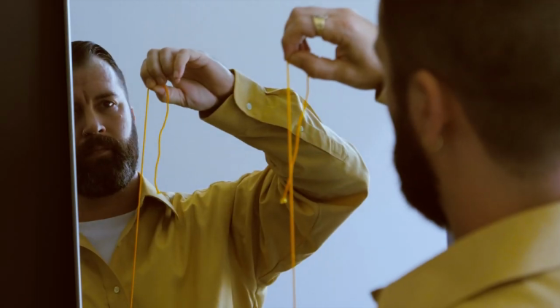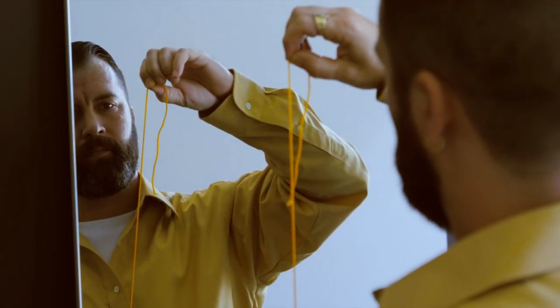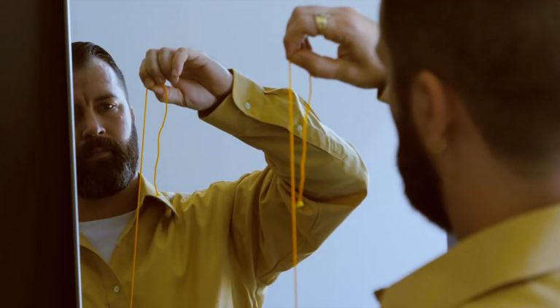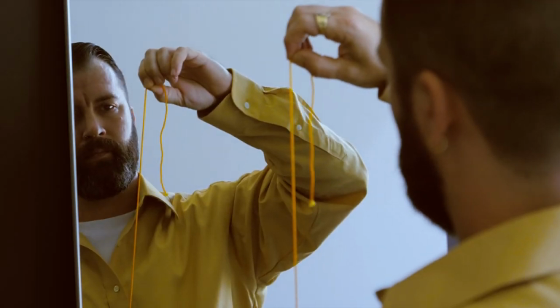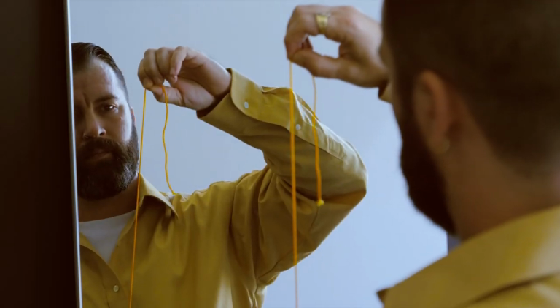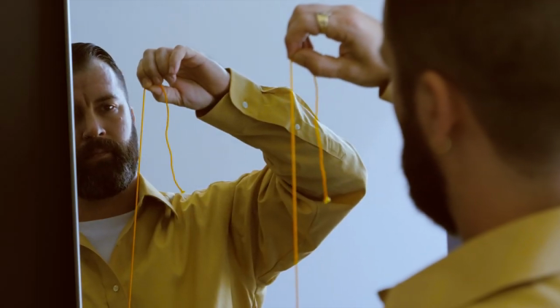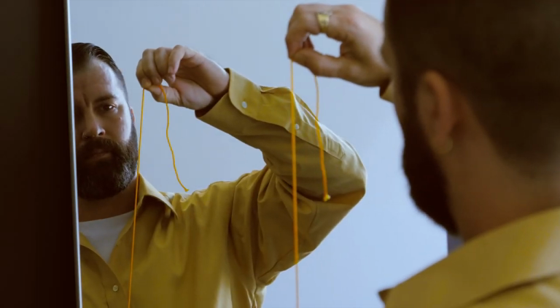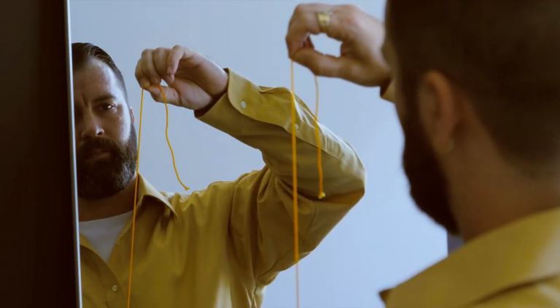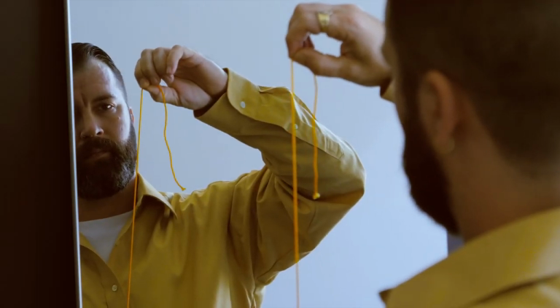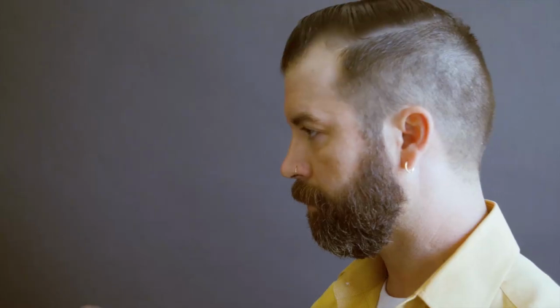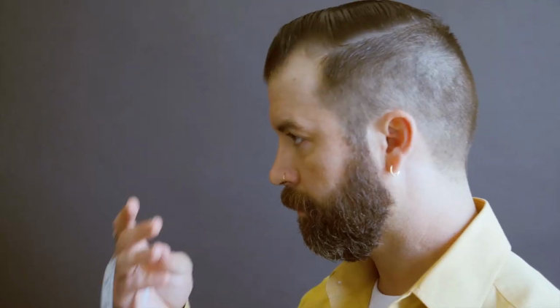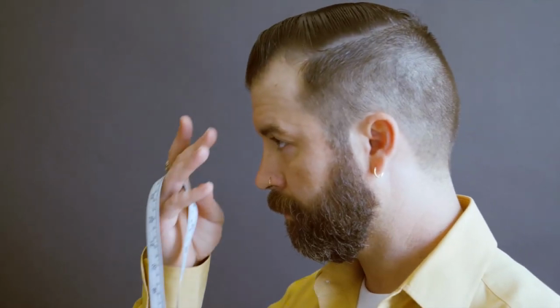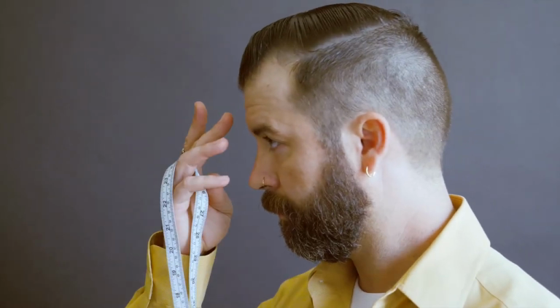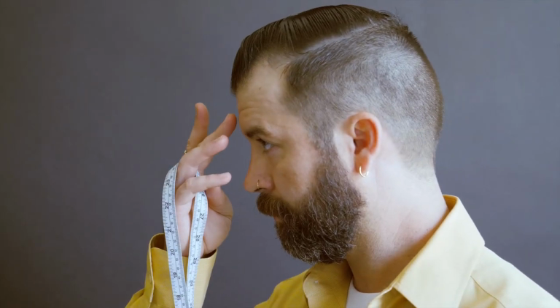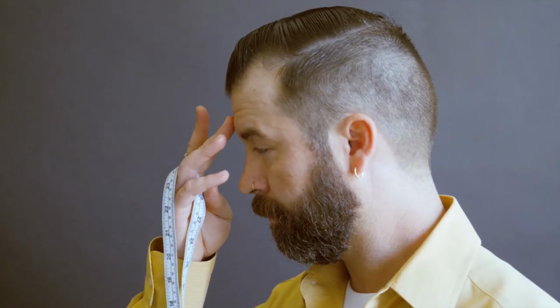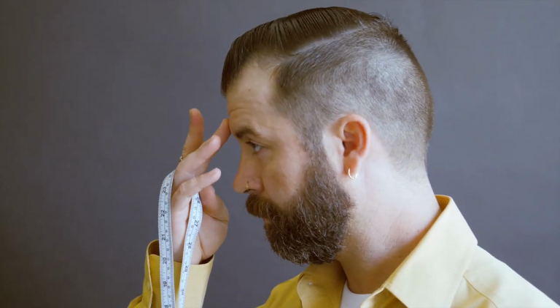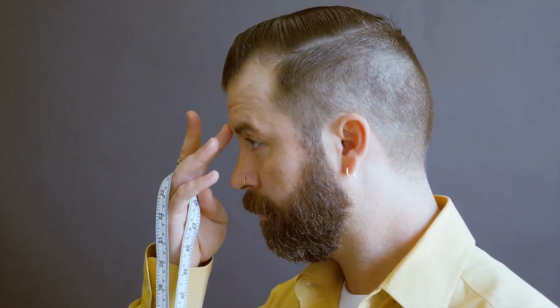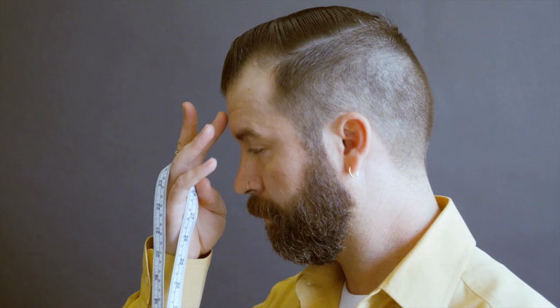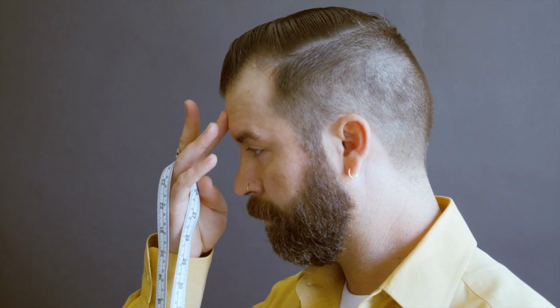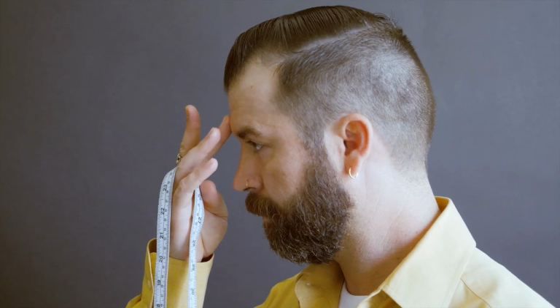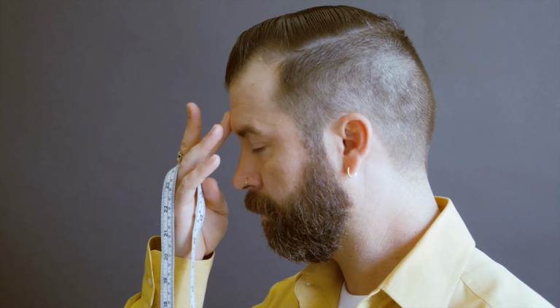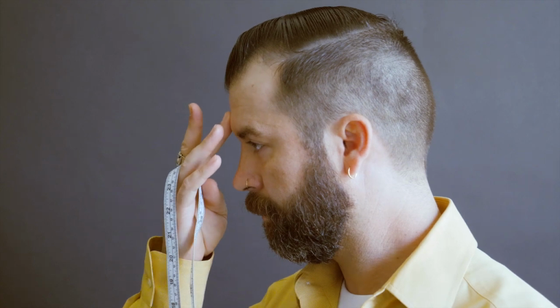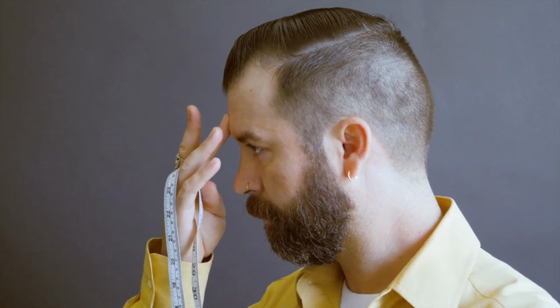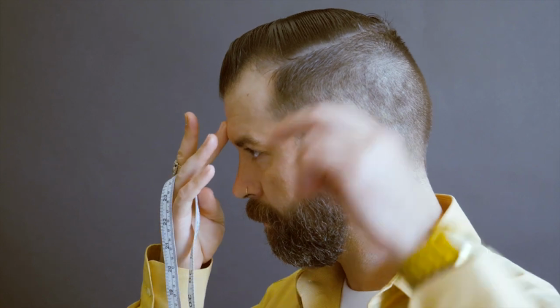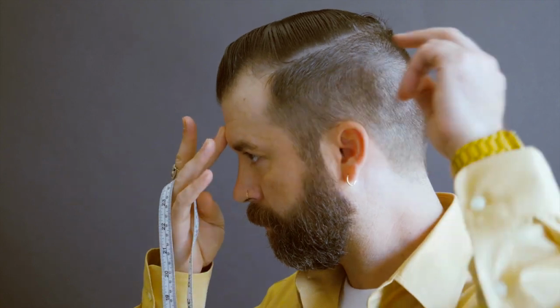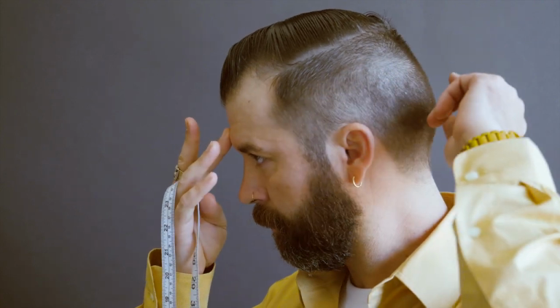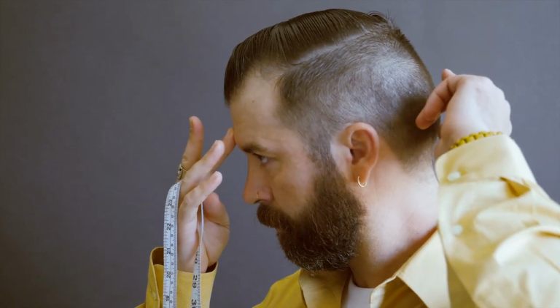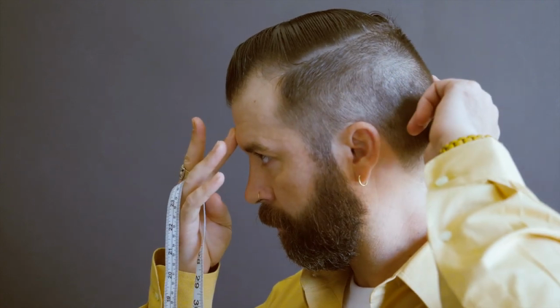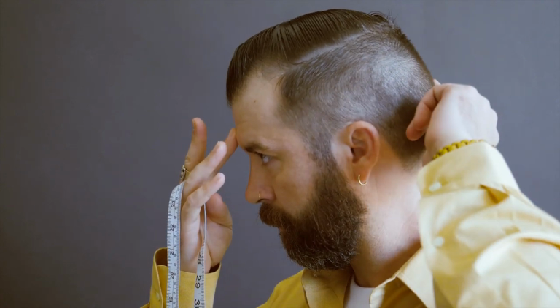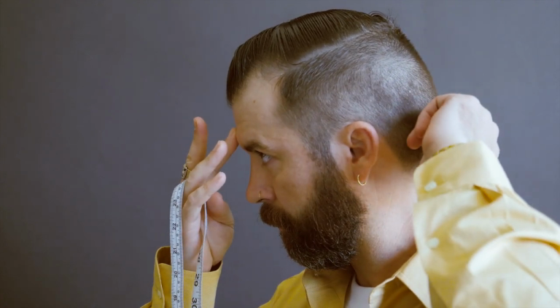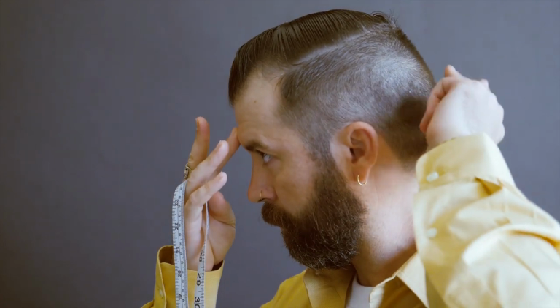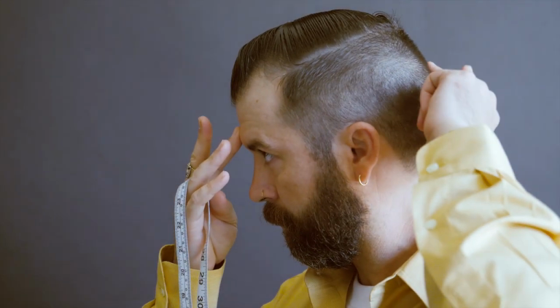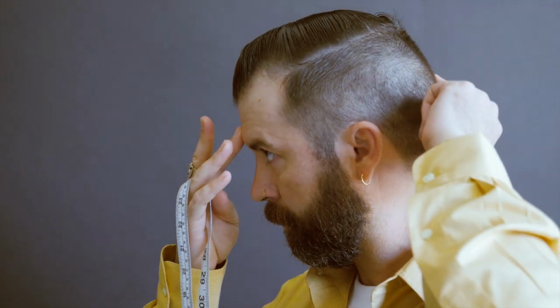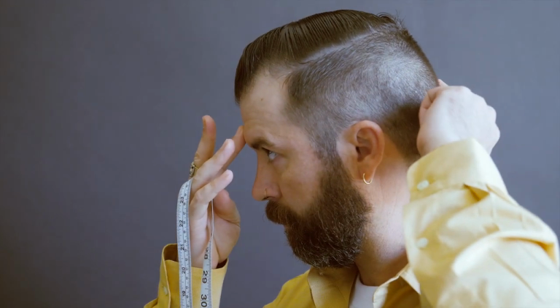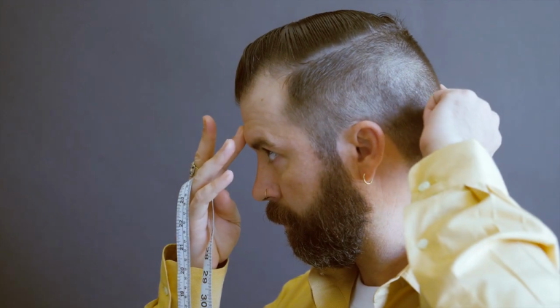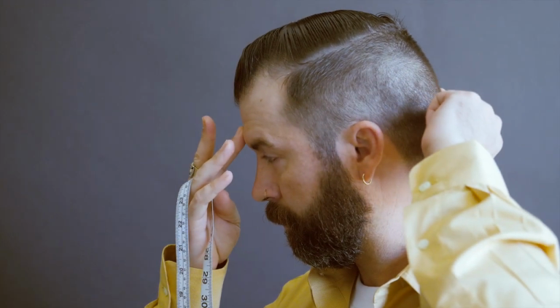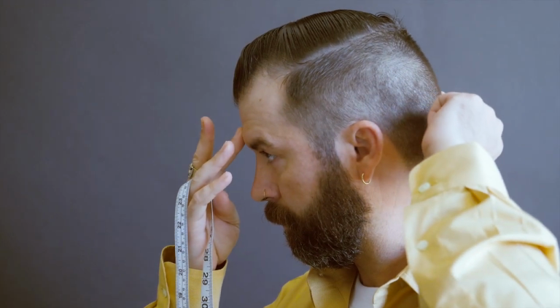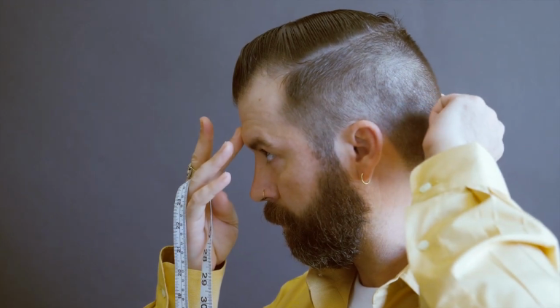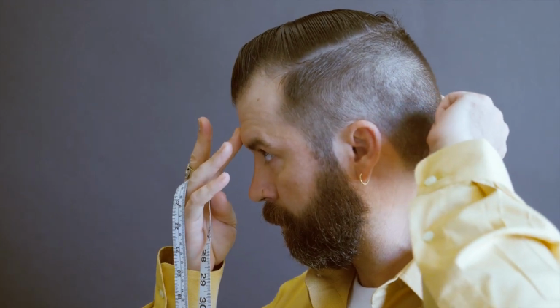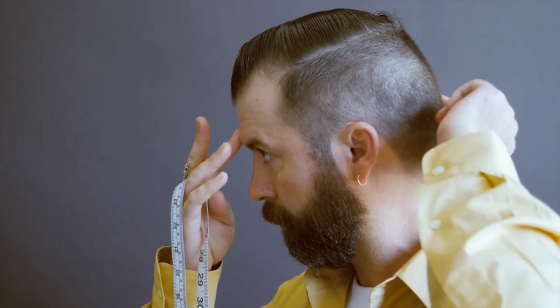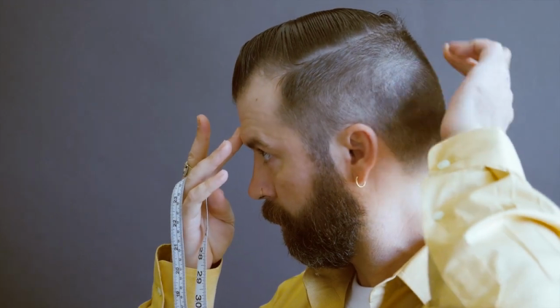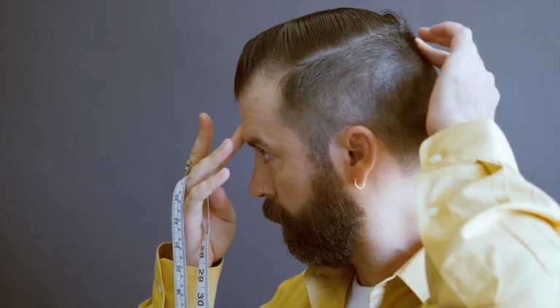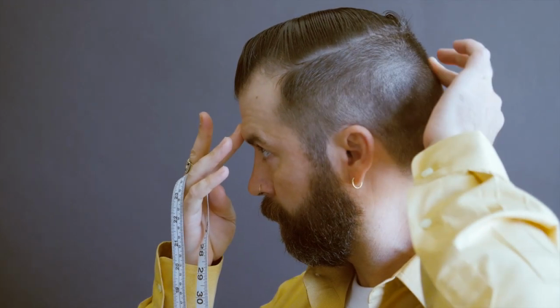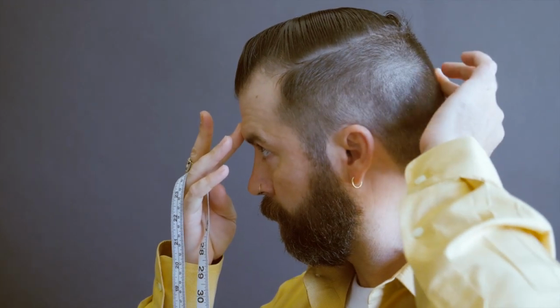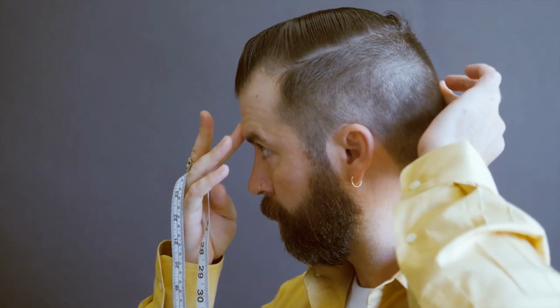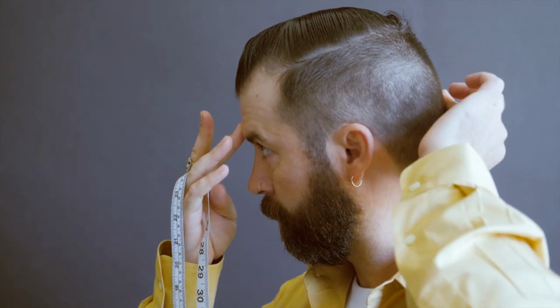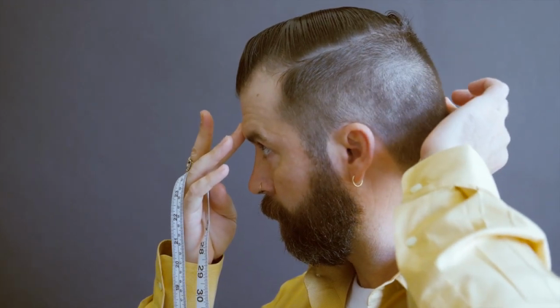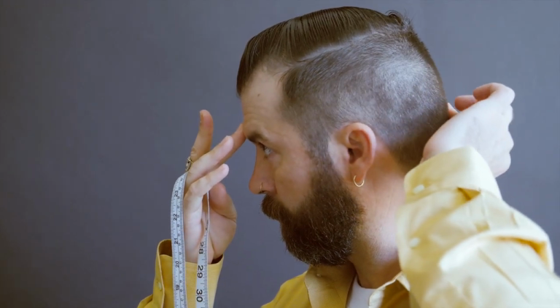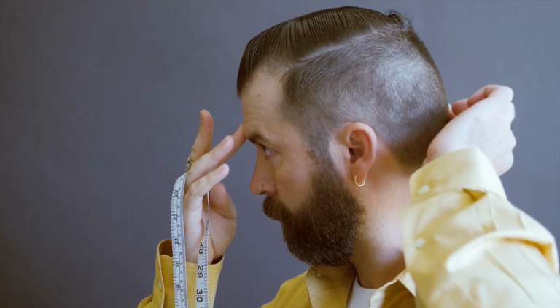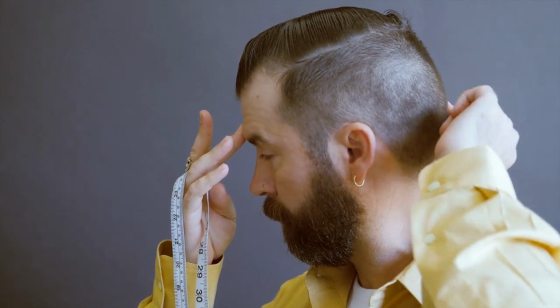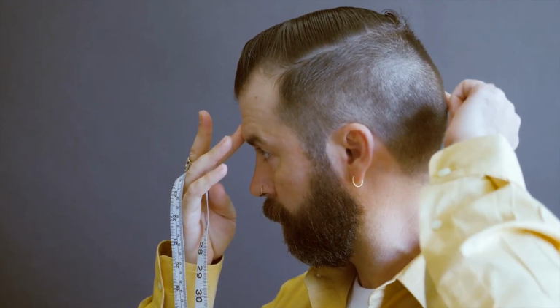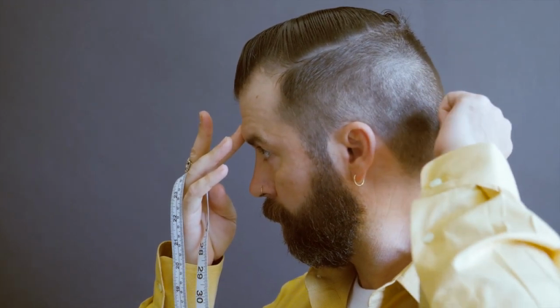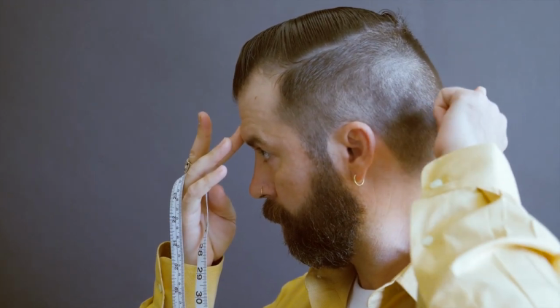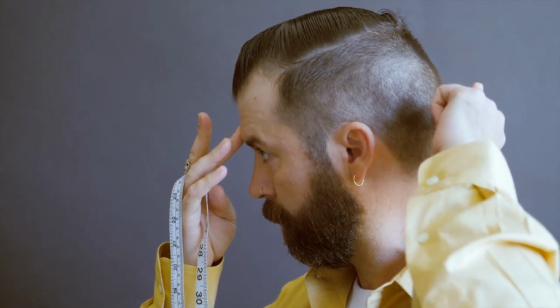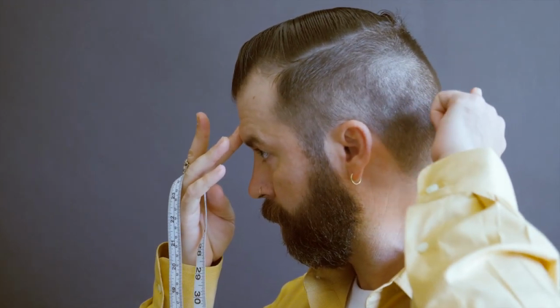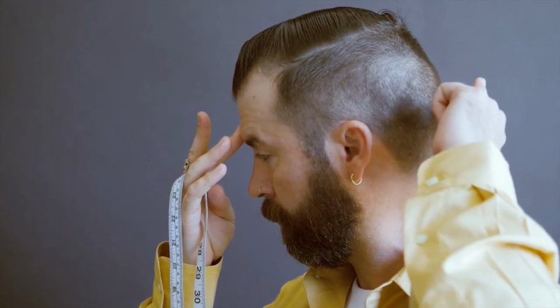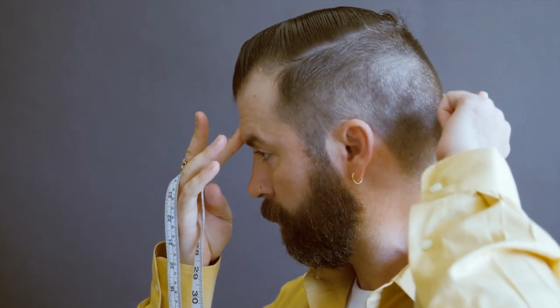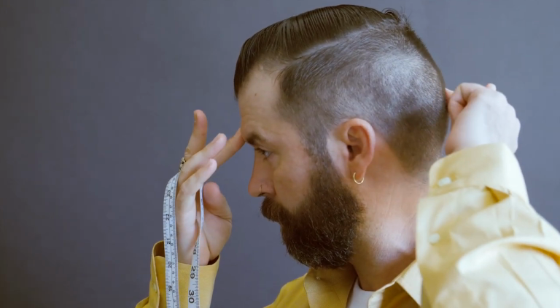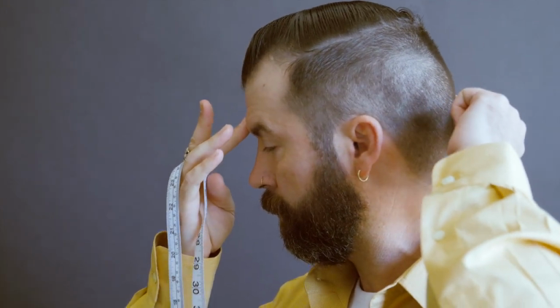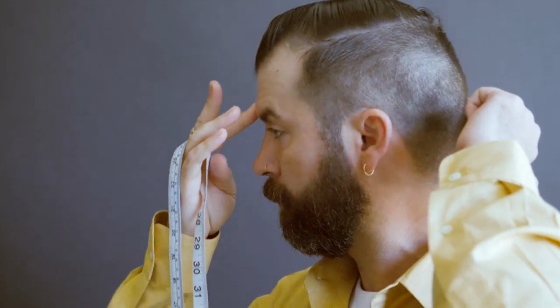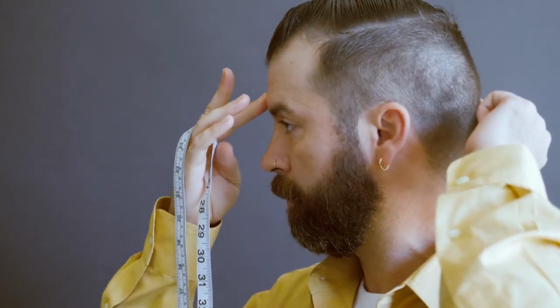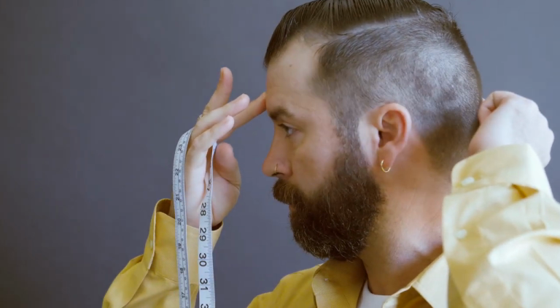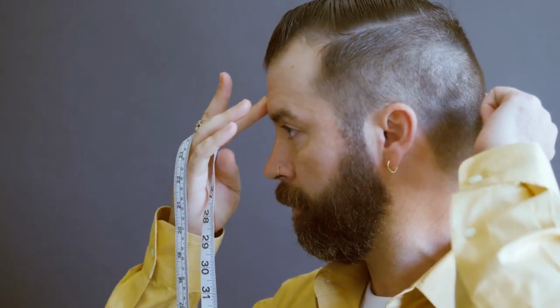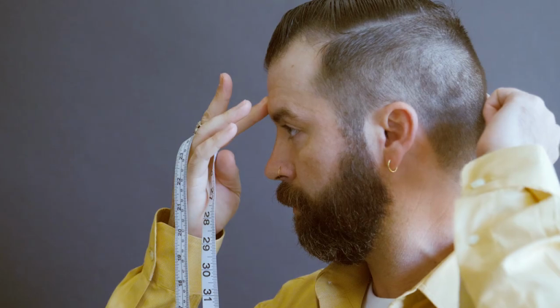Now locate the widest portion of your head. Typically in the front this will be just above the eyebrows, and in the rear you'll feel a slight knot on the back of your skull.